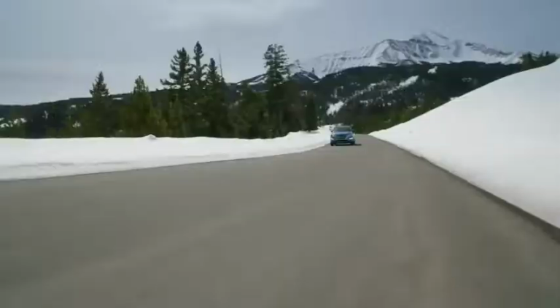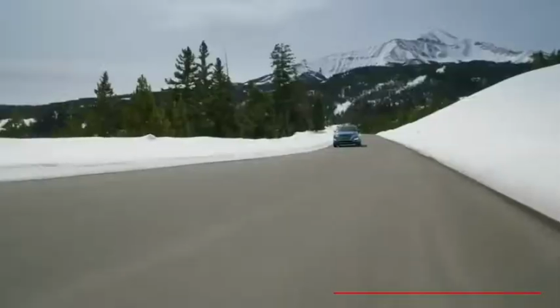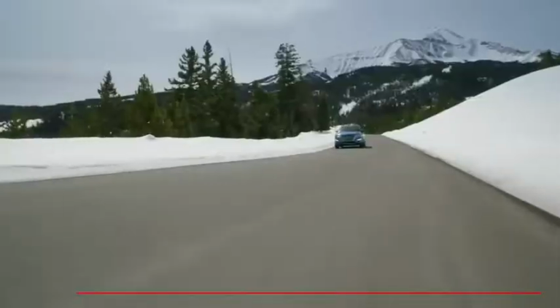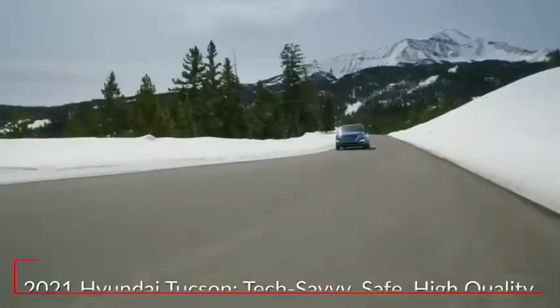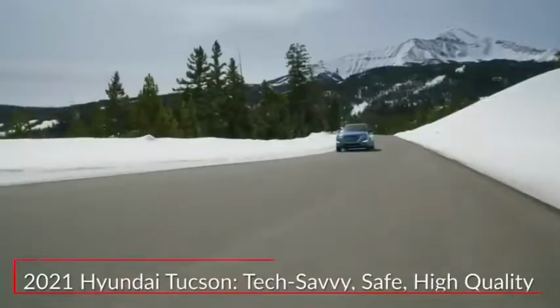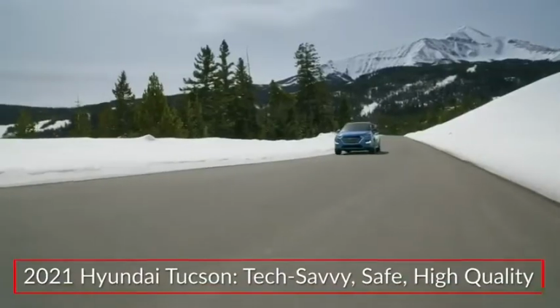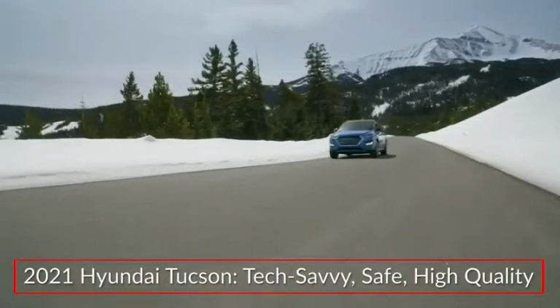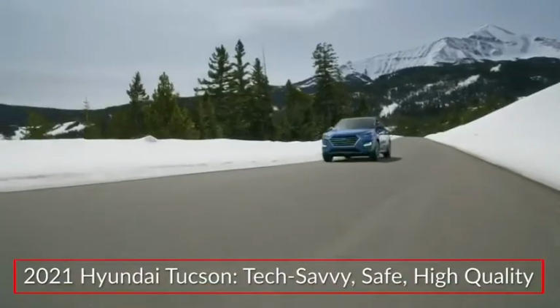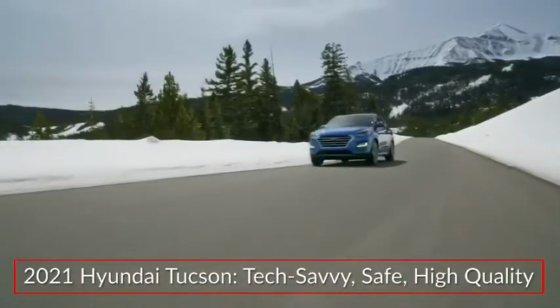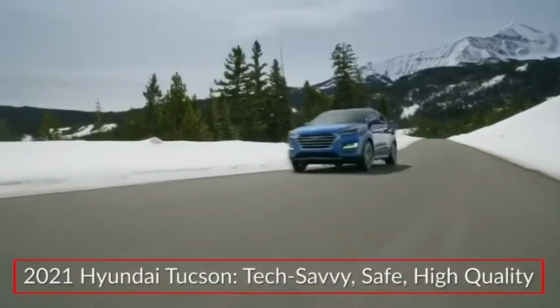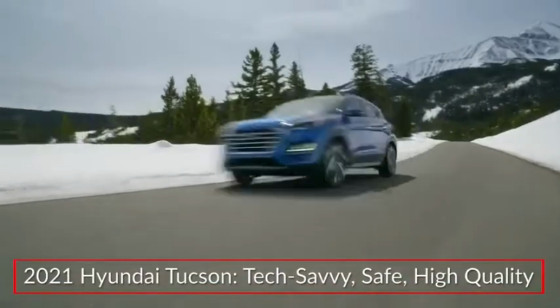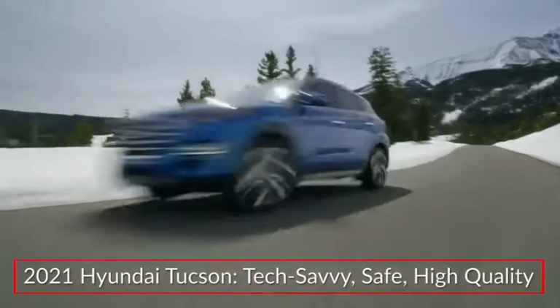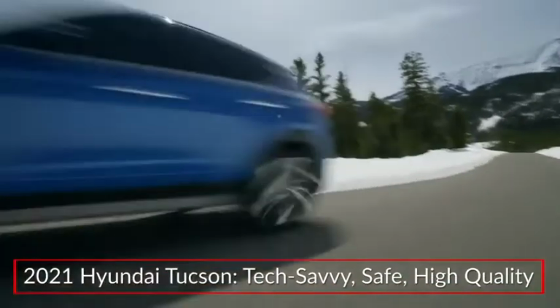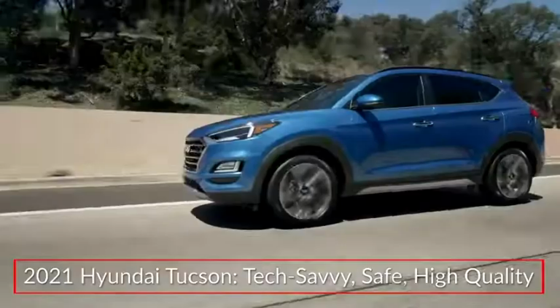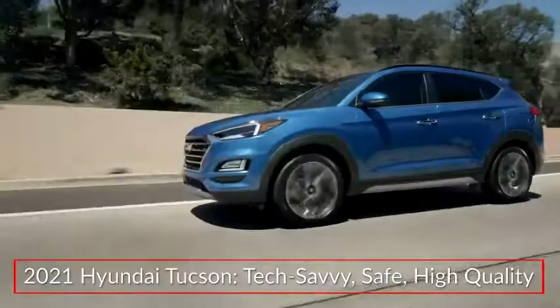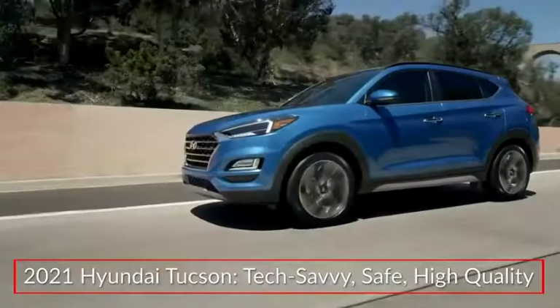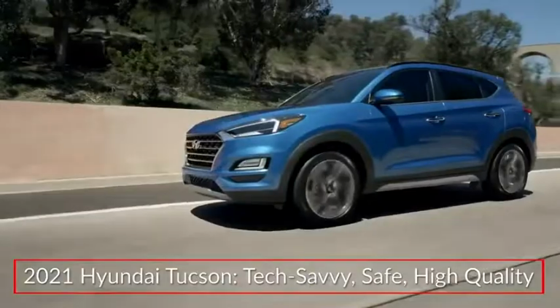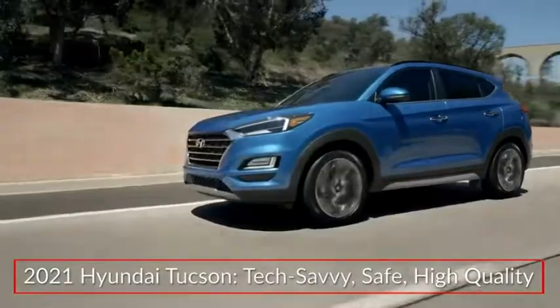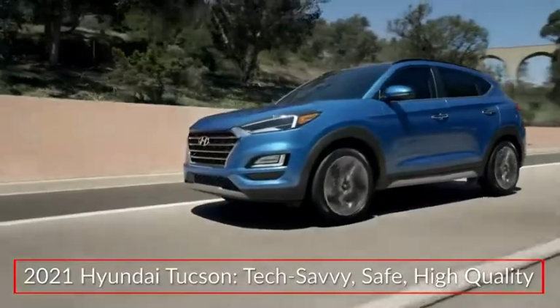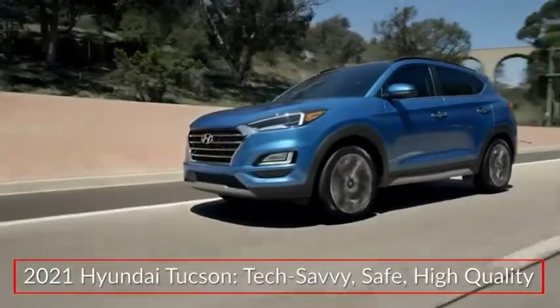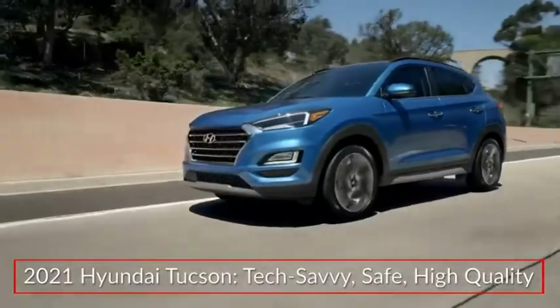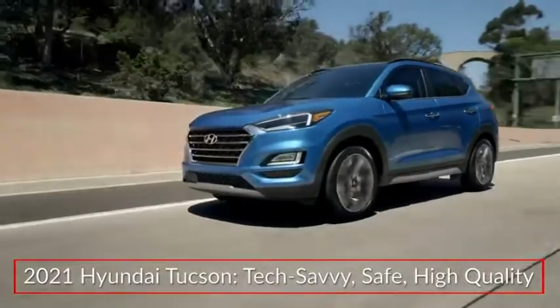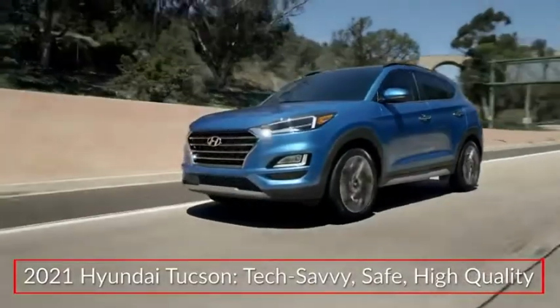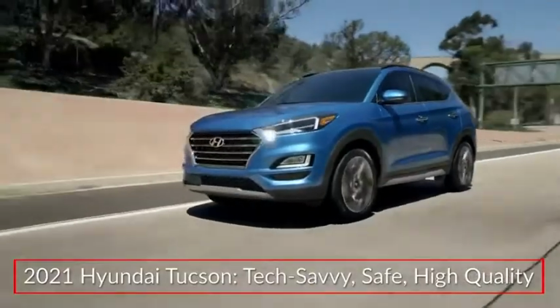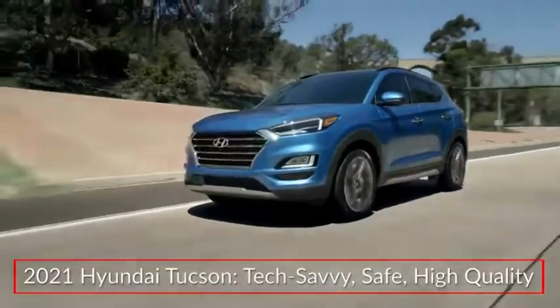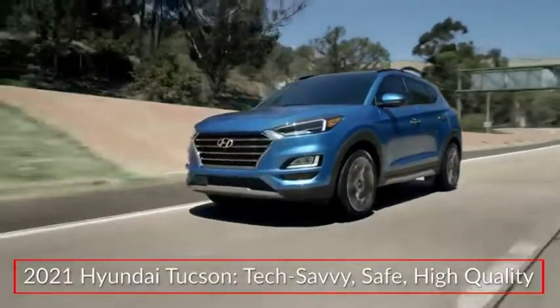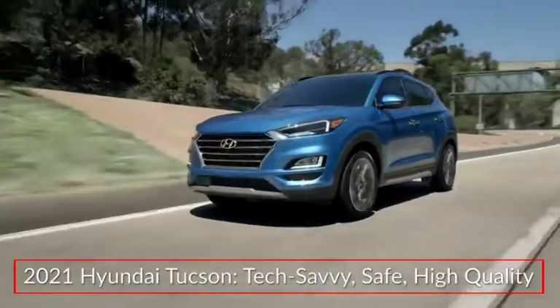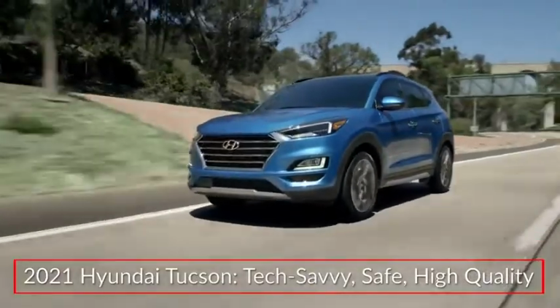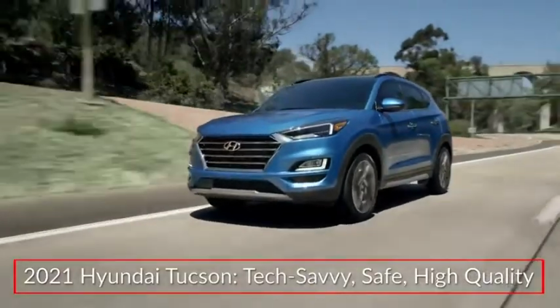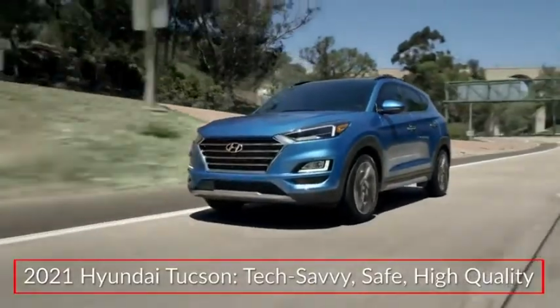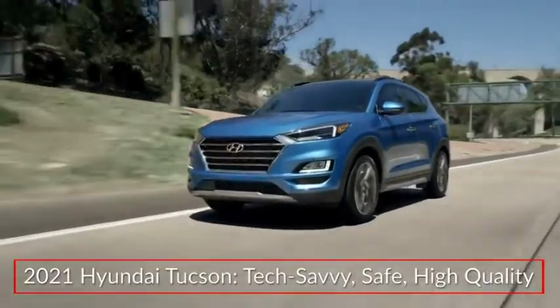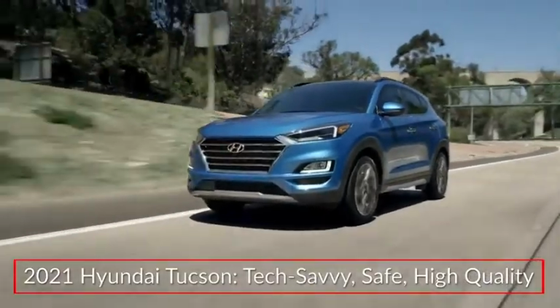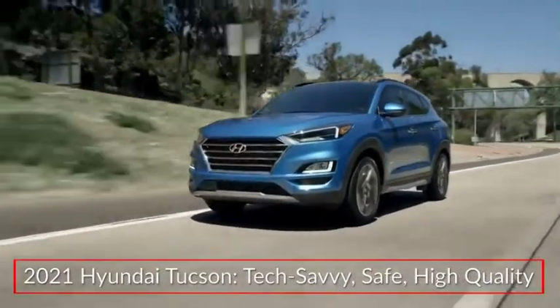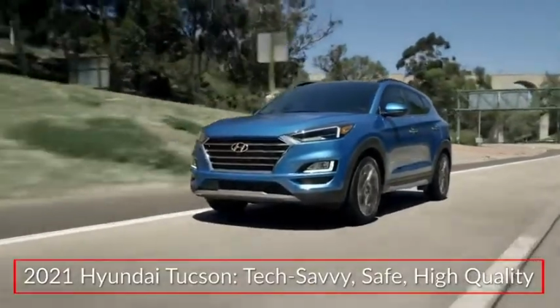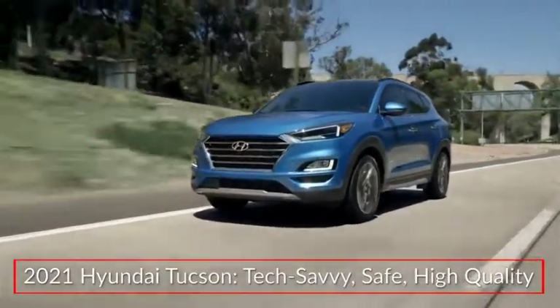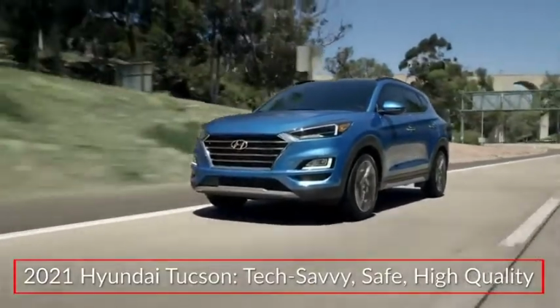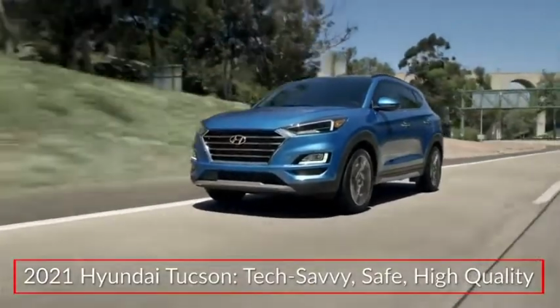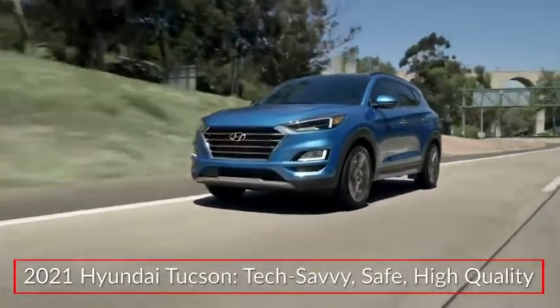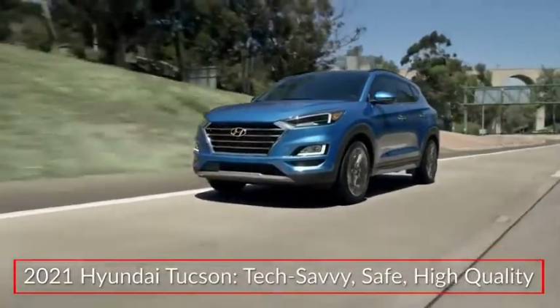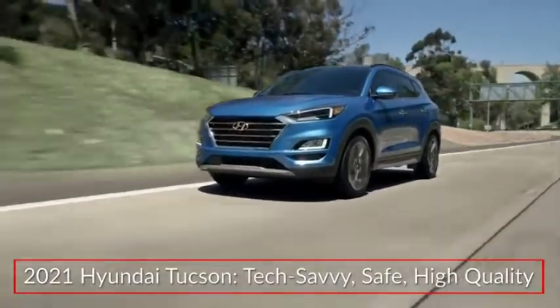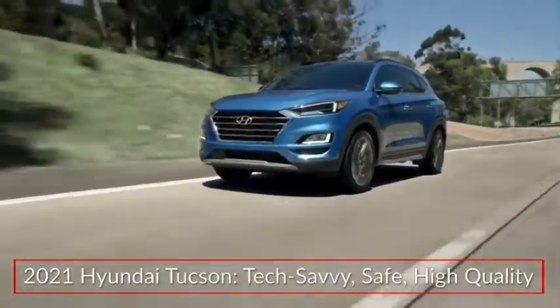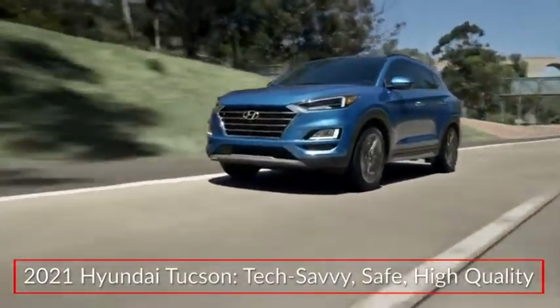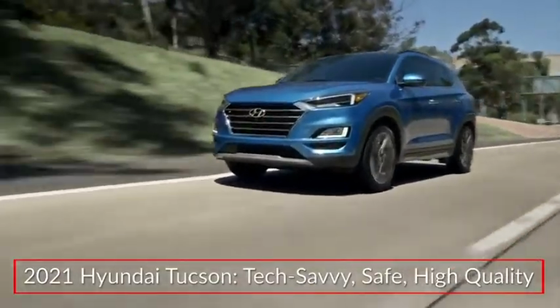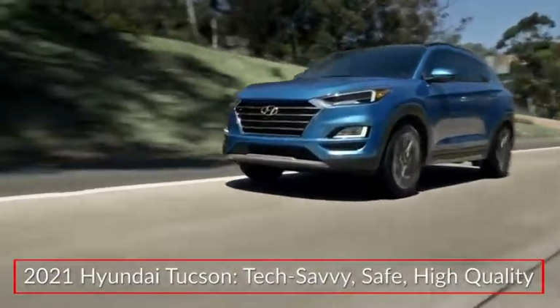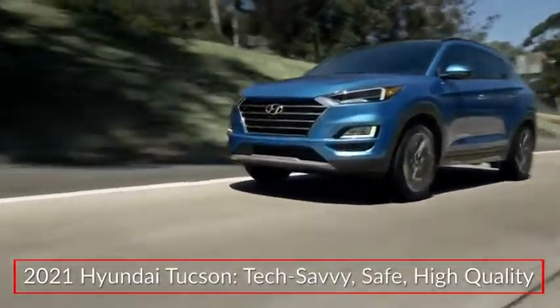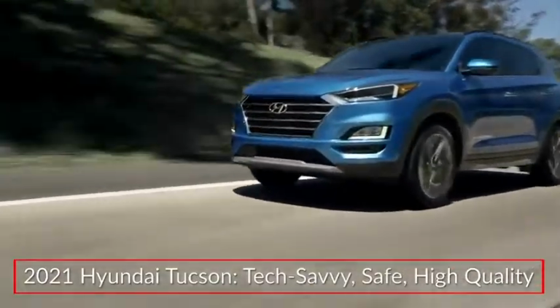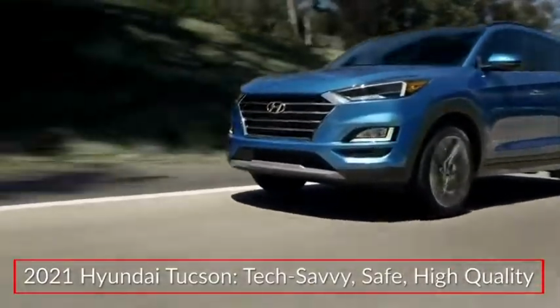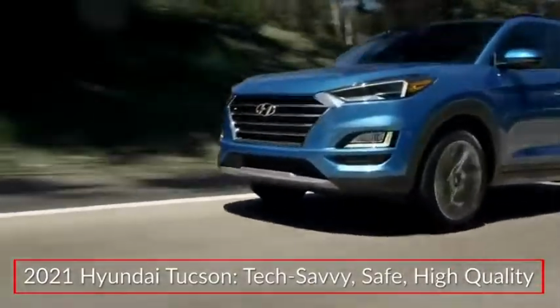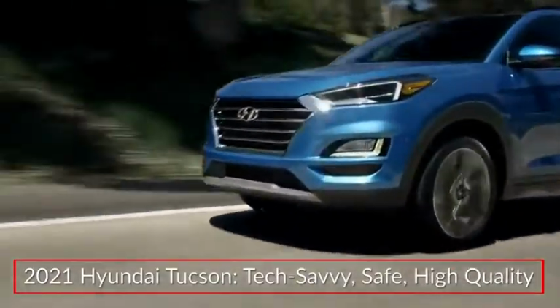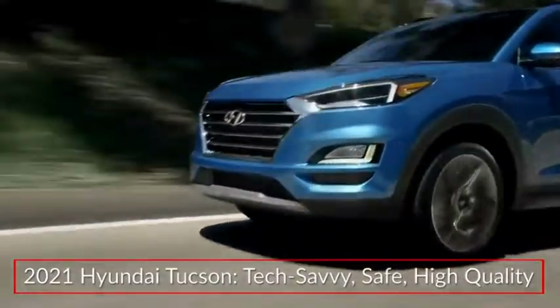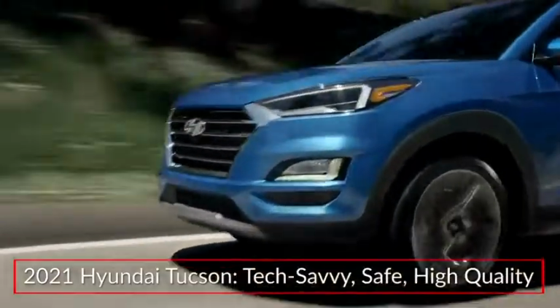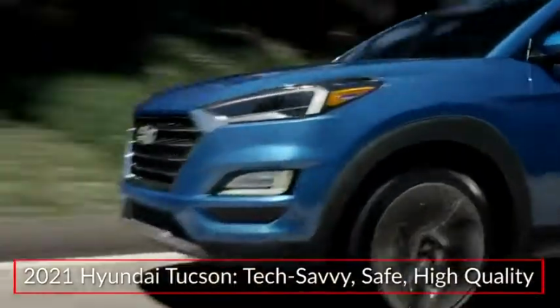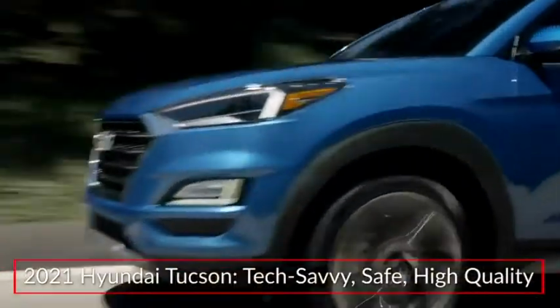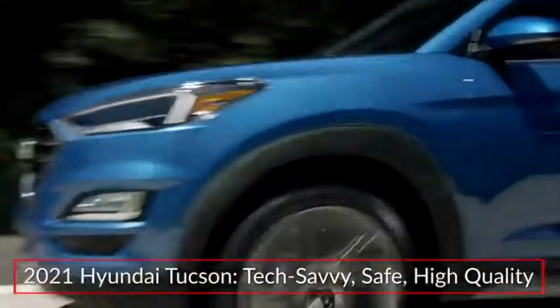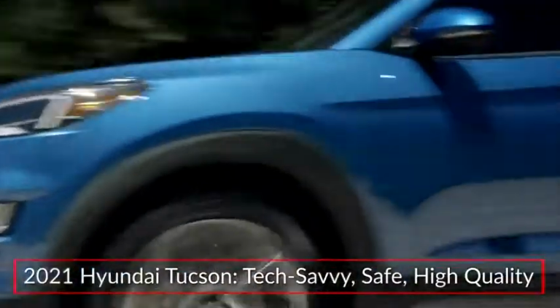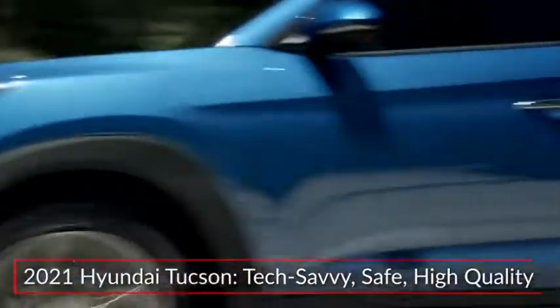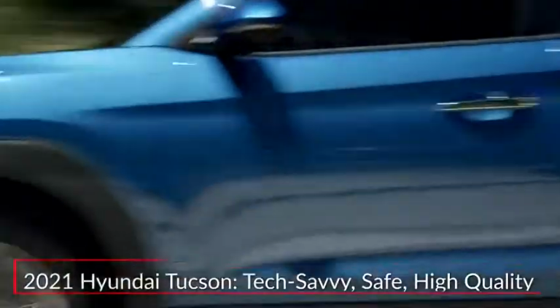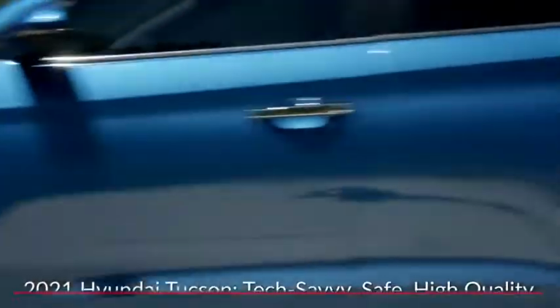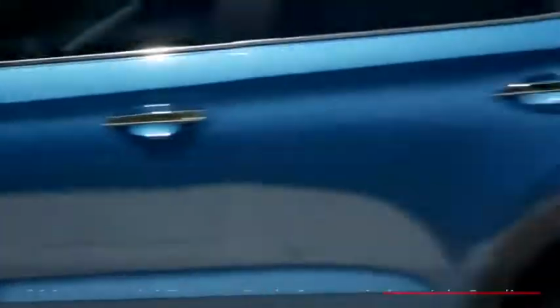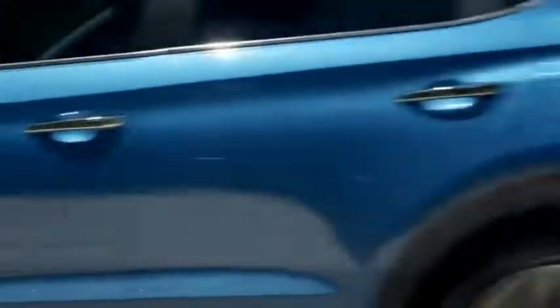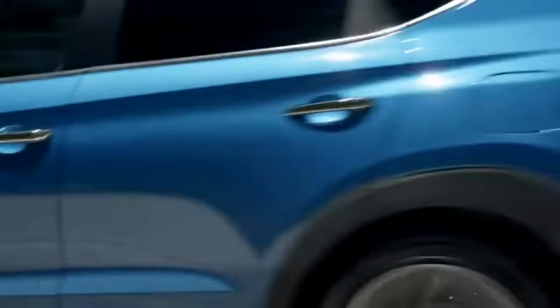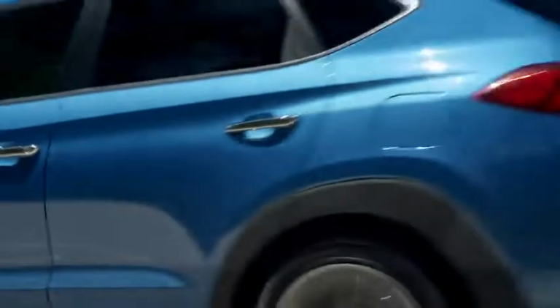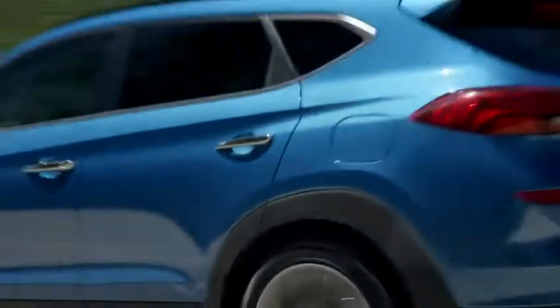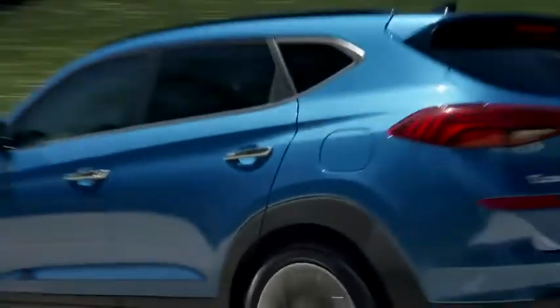Tech-savvy and safe, the 2021 Hyundai Tucson remains a popular choice in the compact SUV segment.